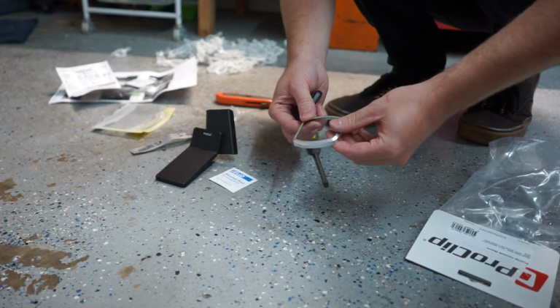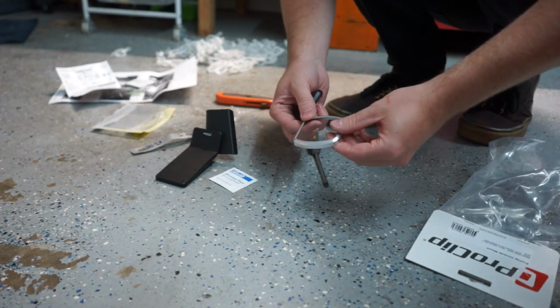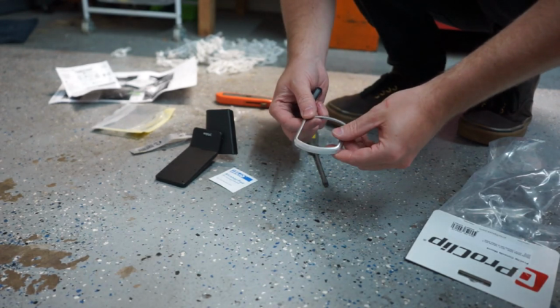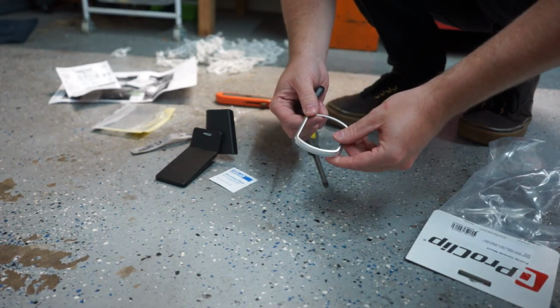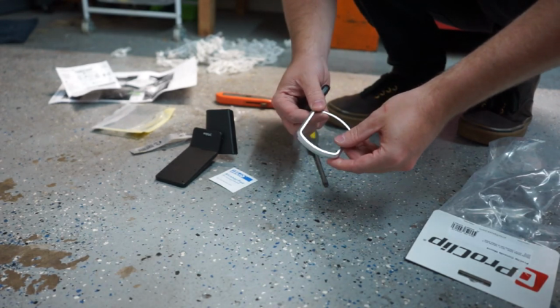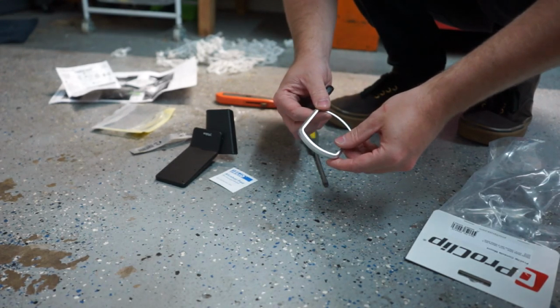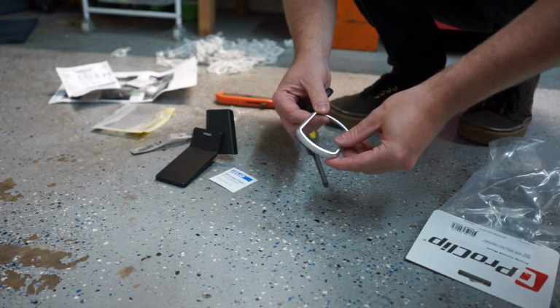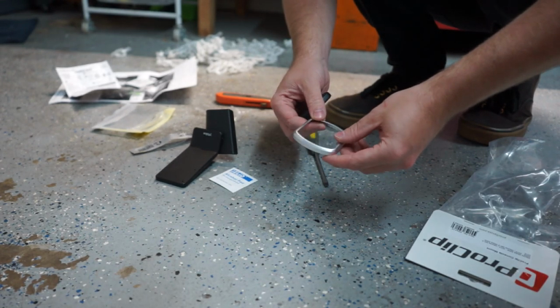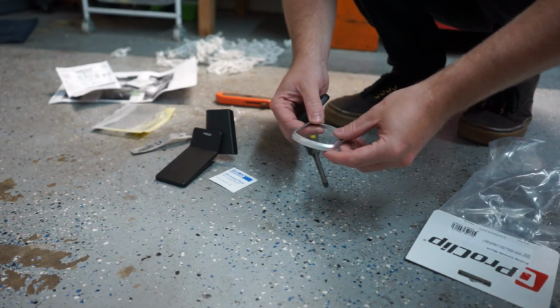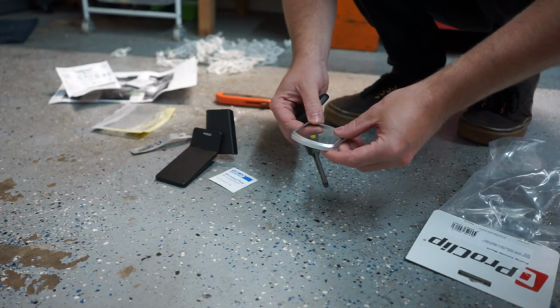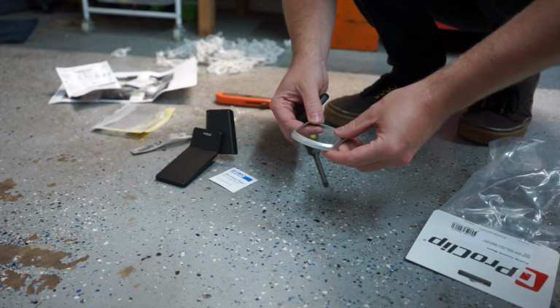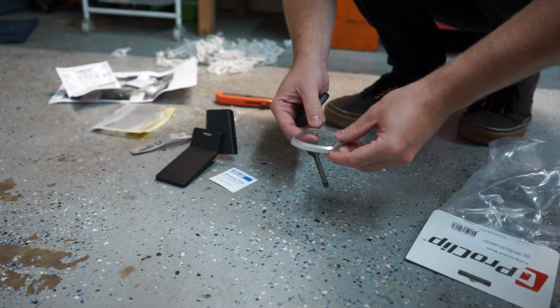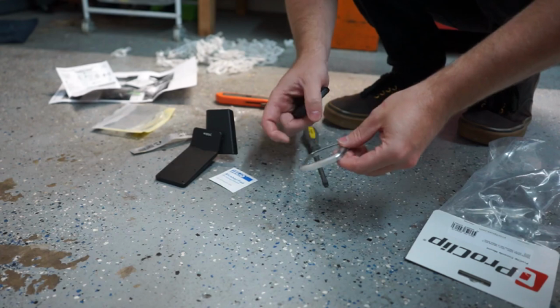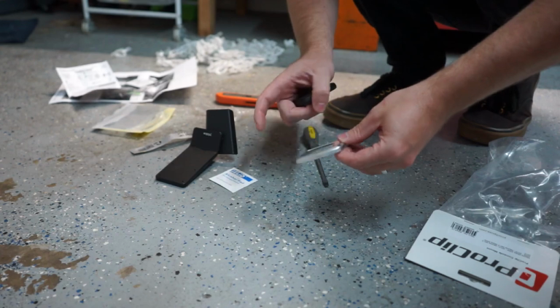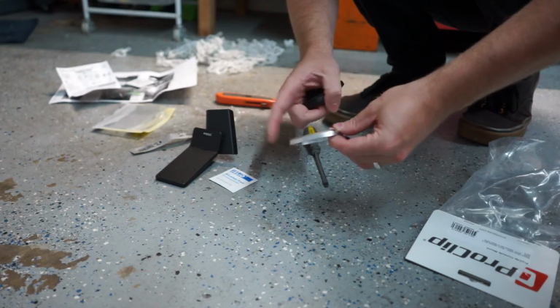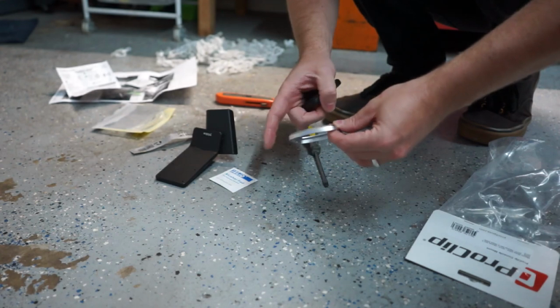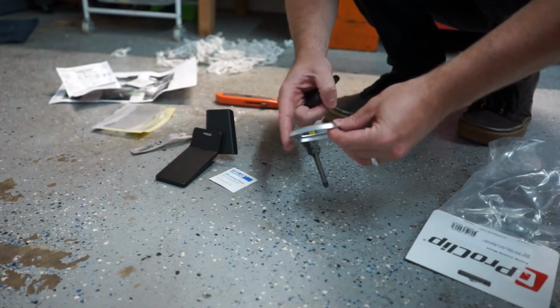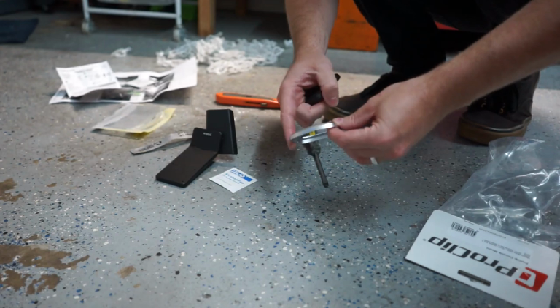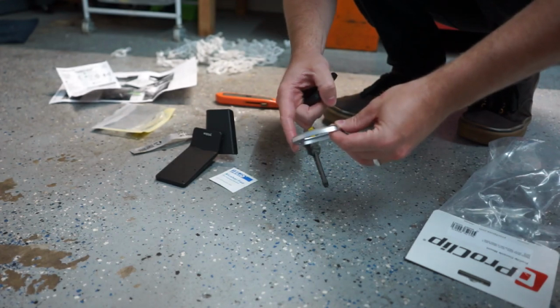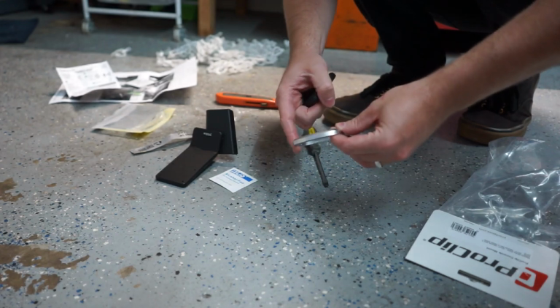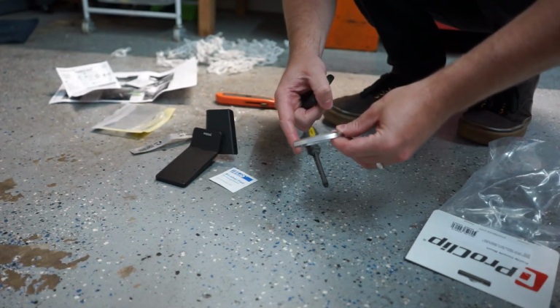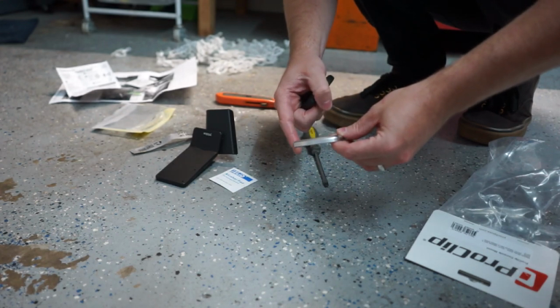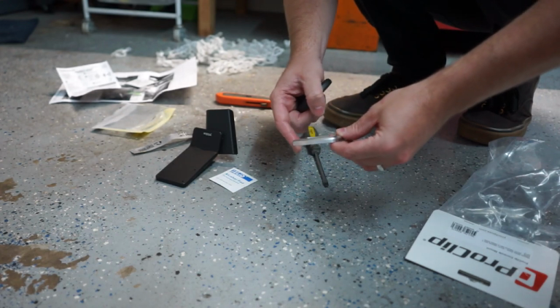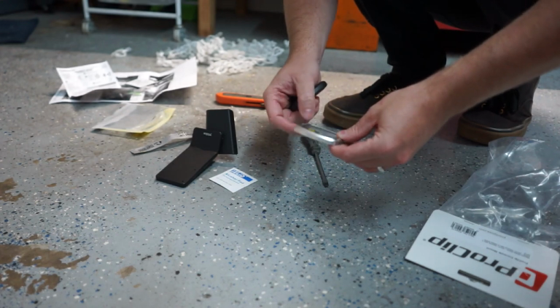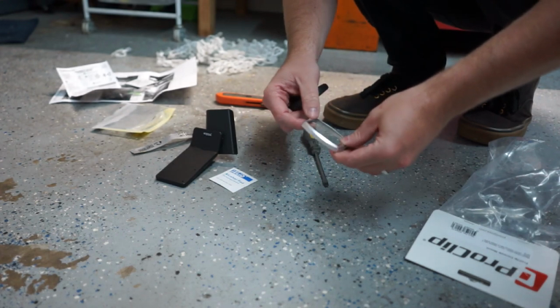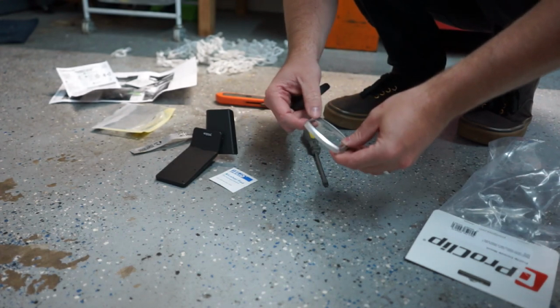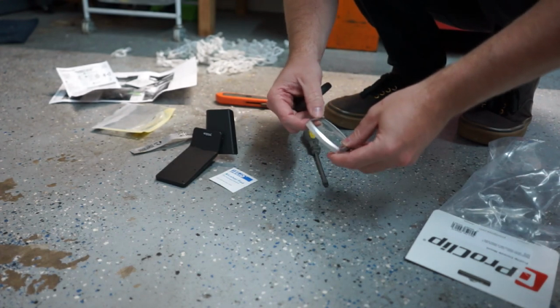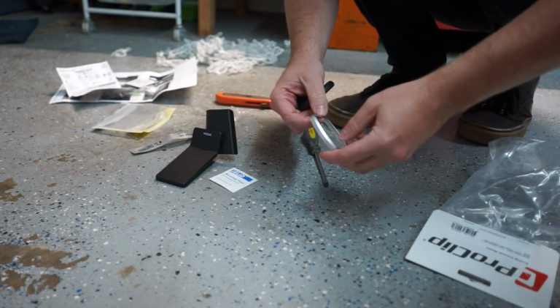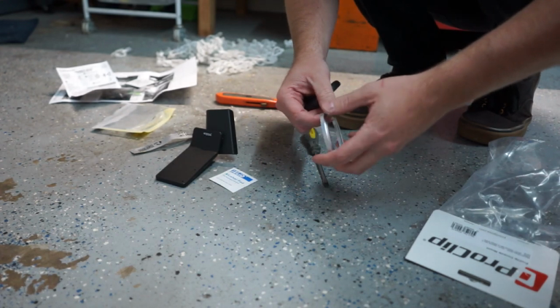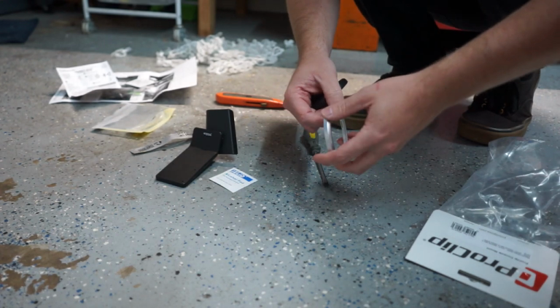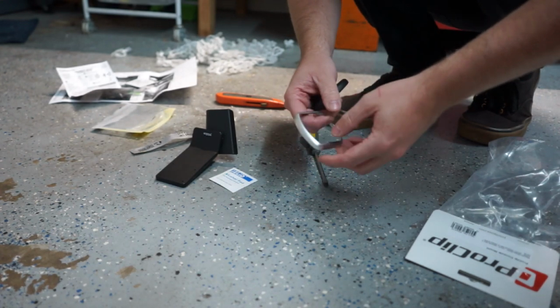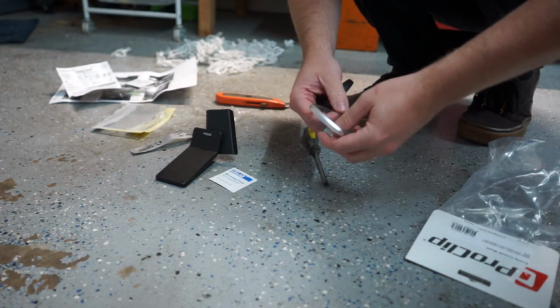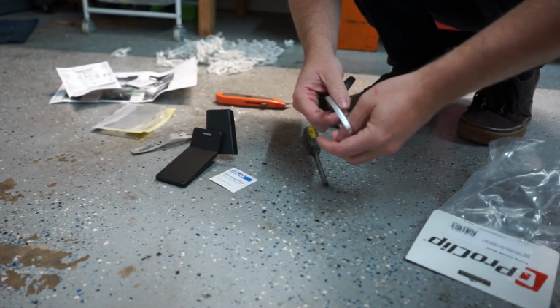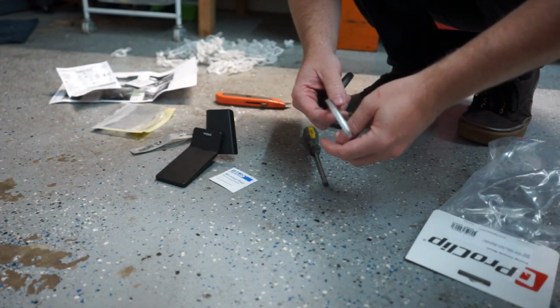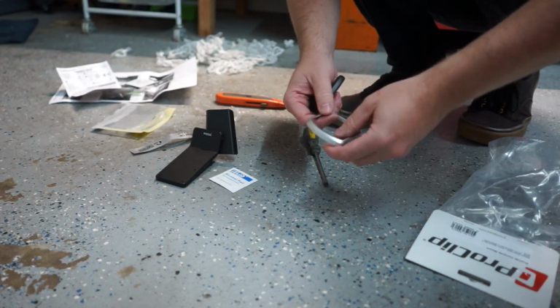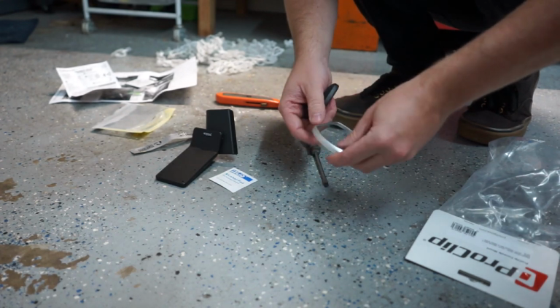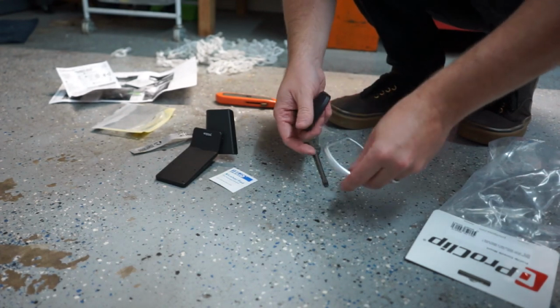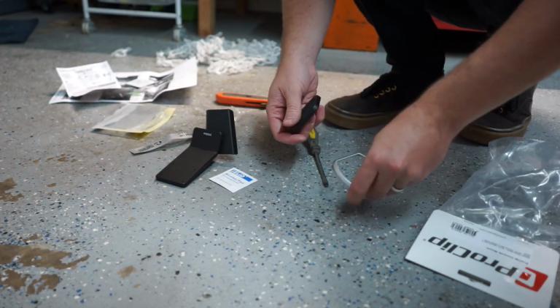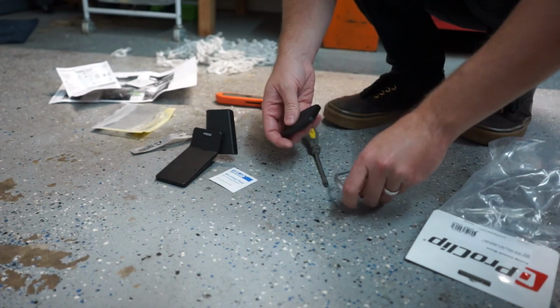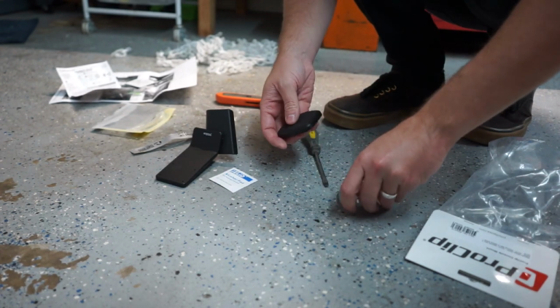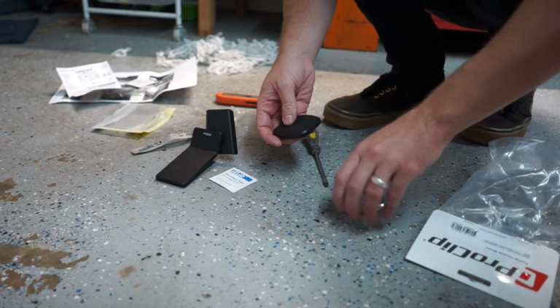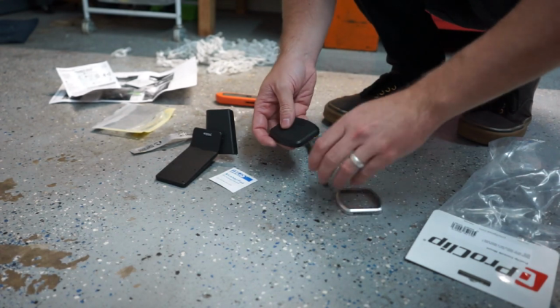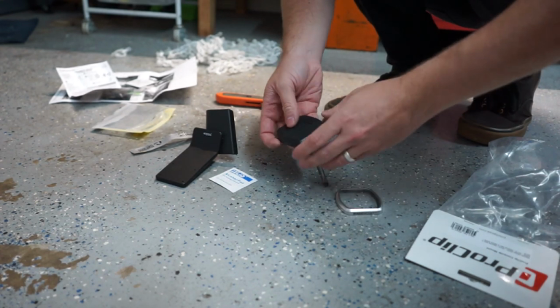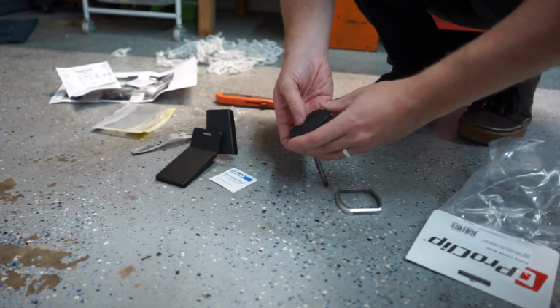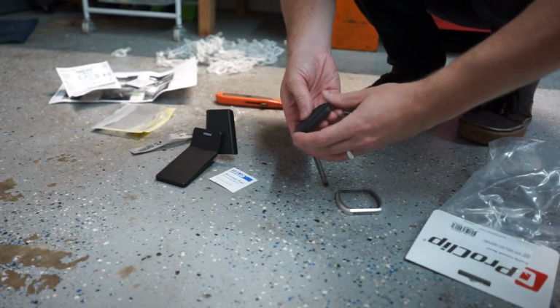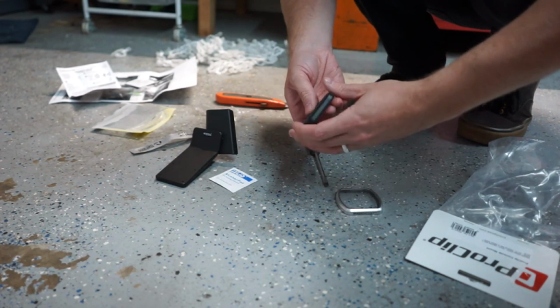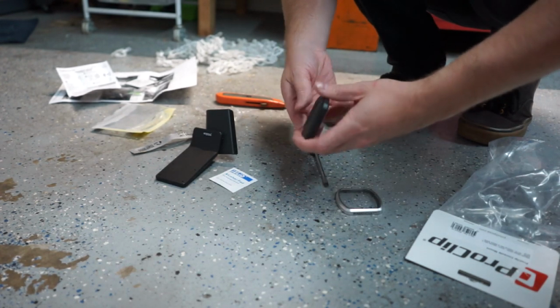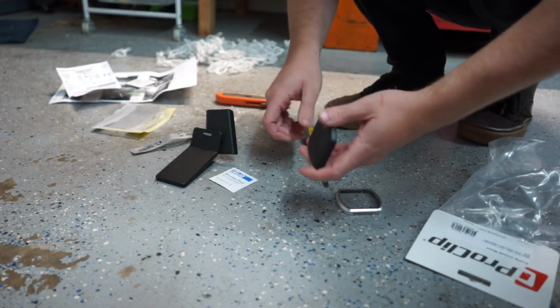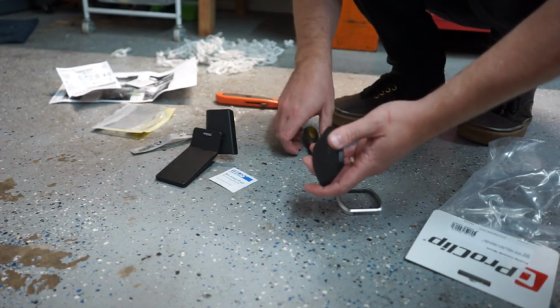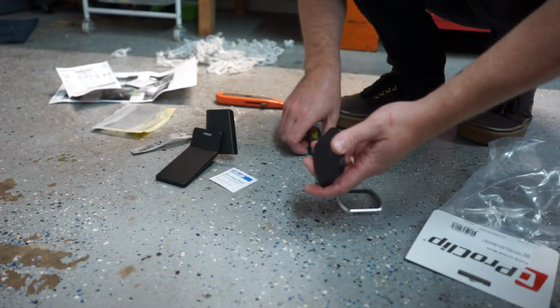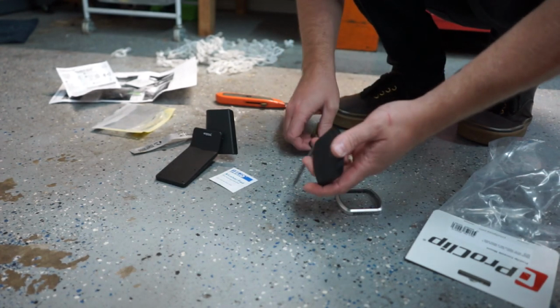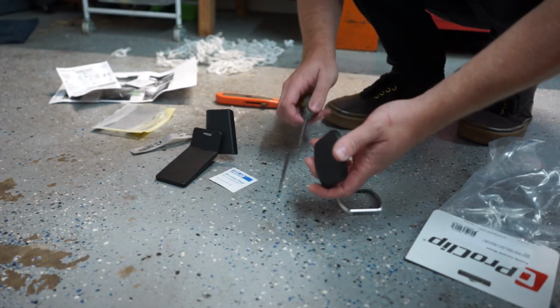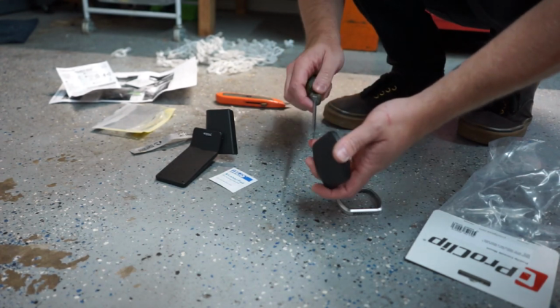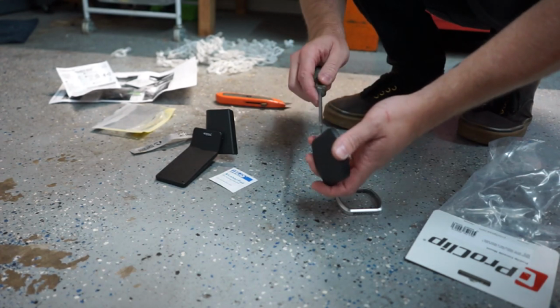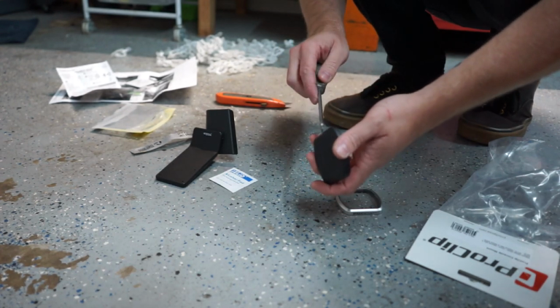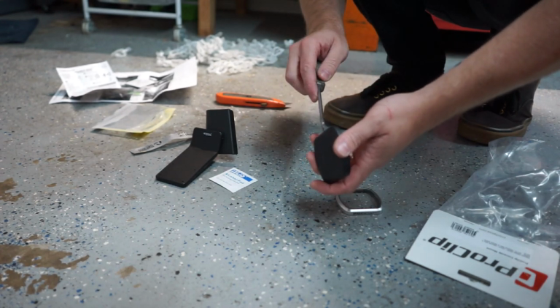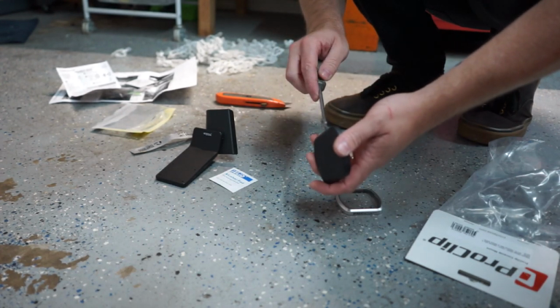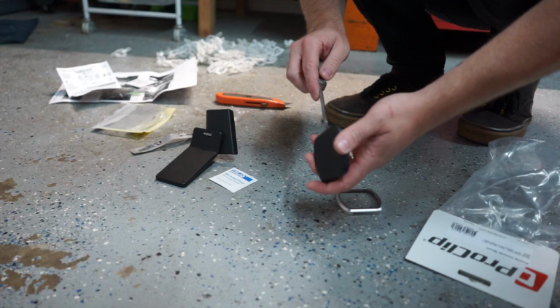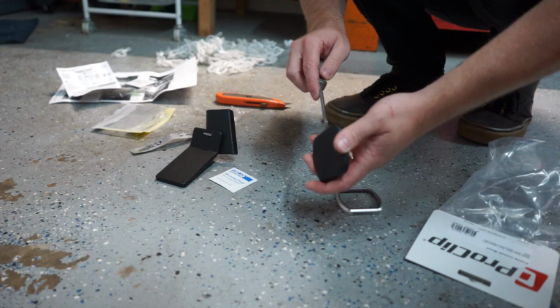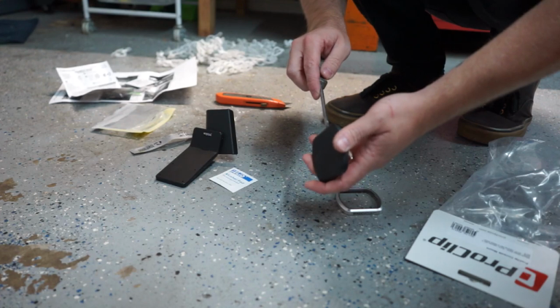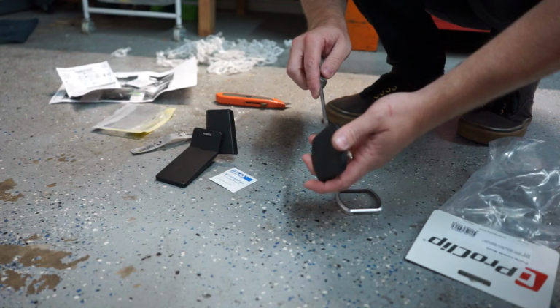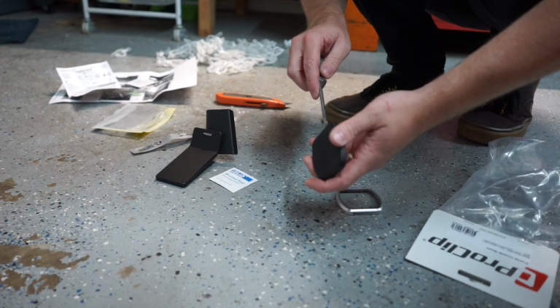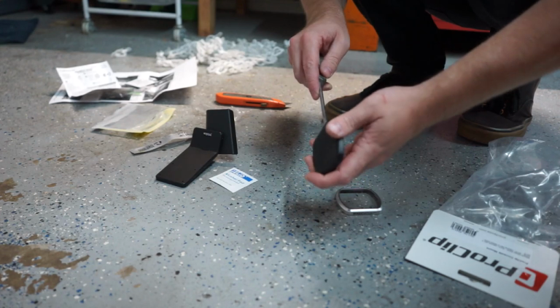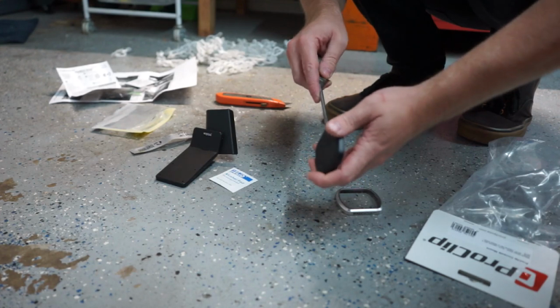You can swap out the trim pieces — they include a black one which is pretty nice, and then there's the silver one. I think I'm going to stick with the silver one since I do have some silver trim in the interior already.